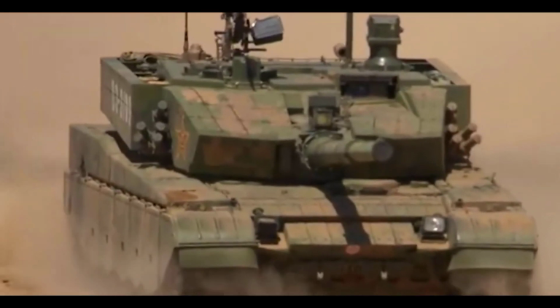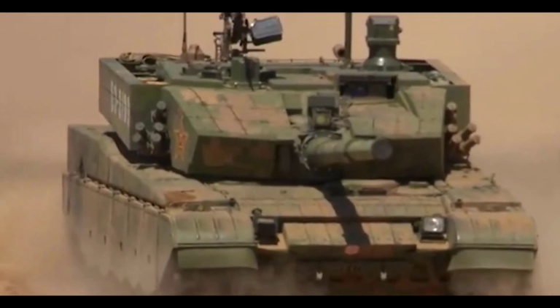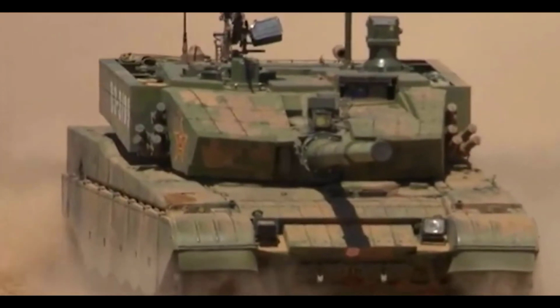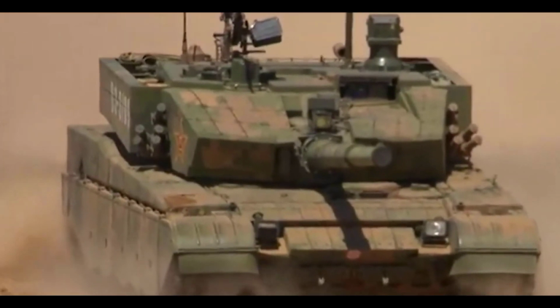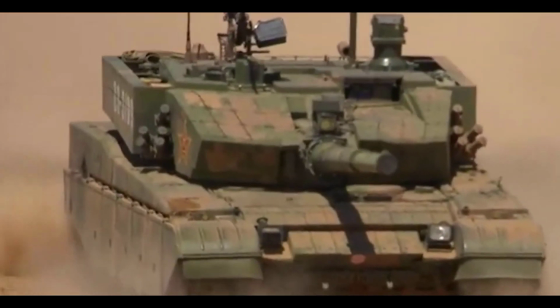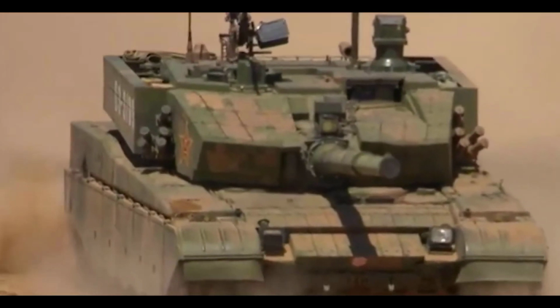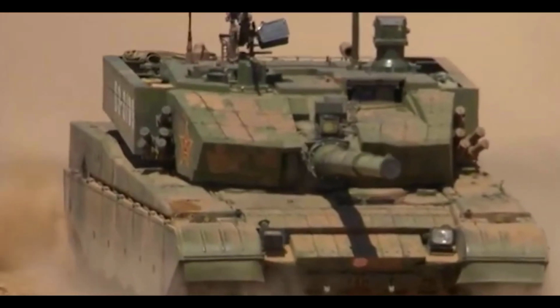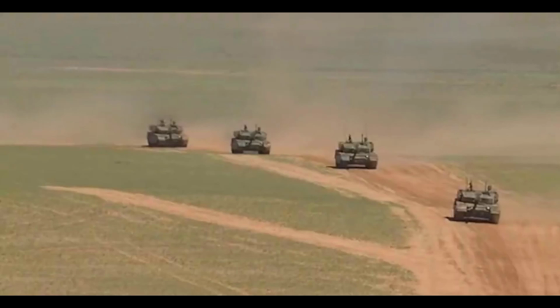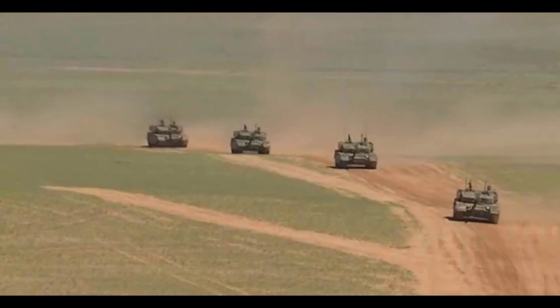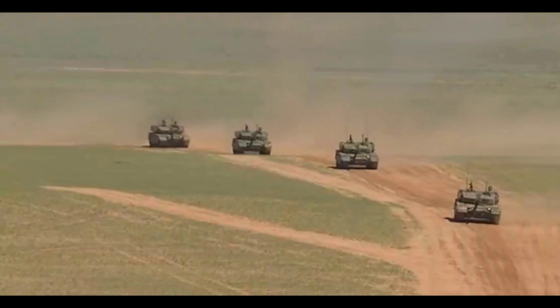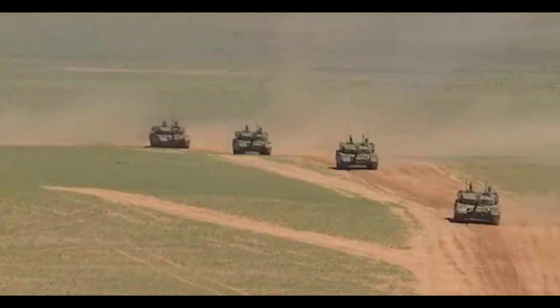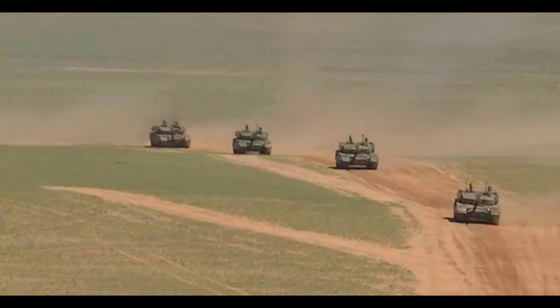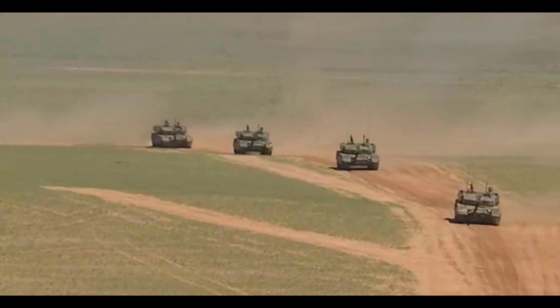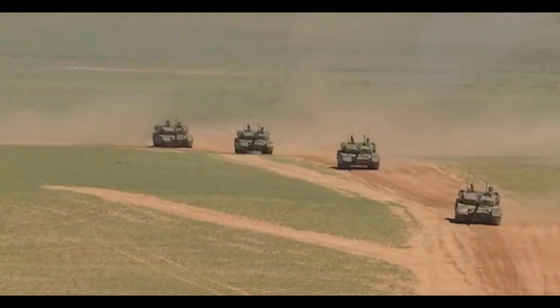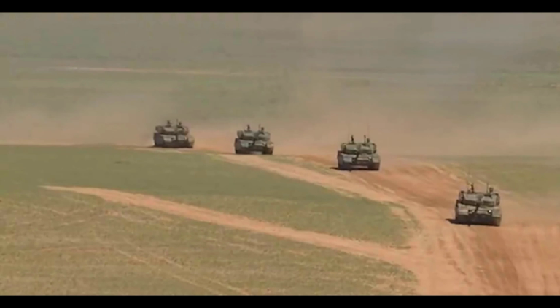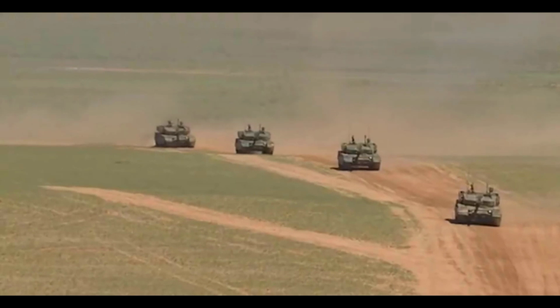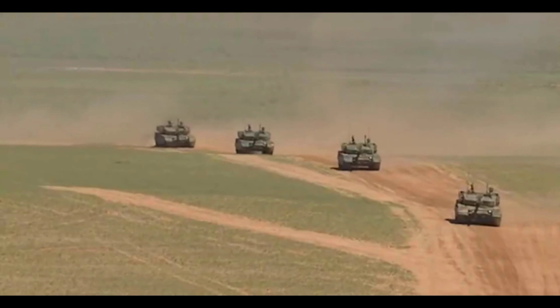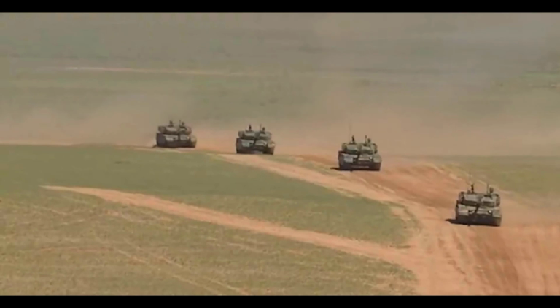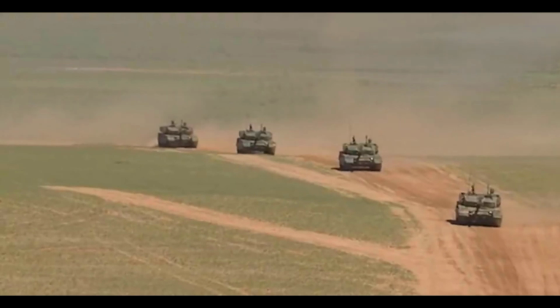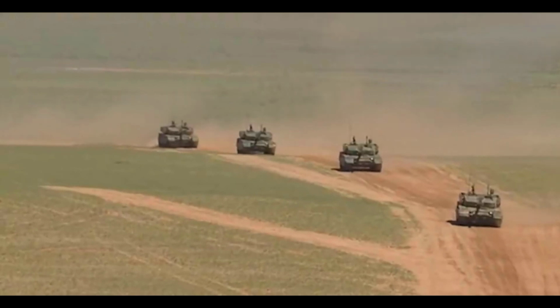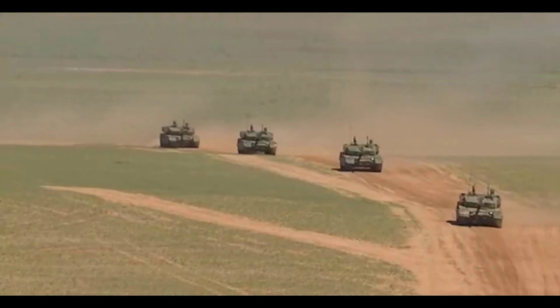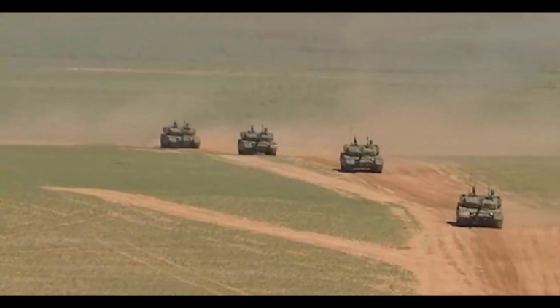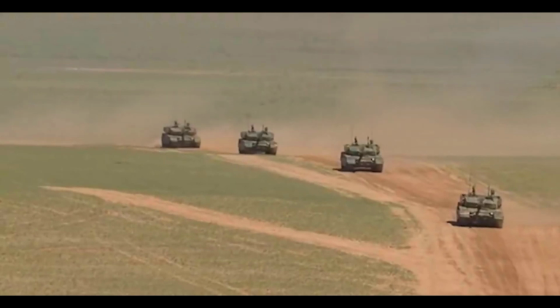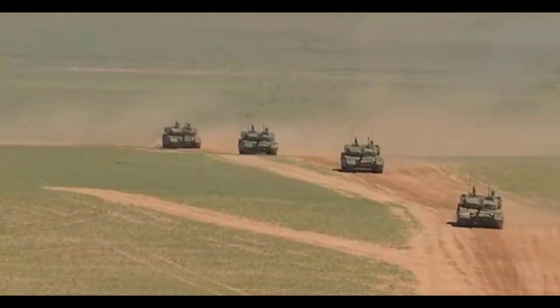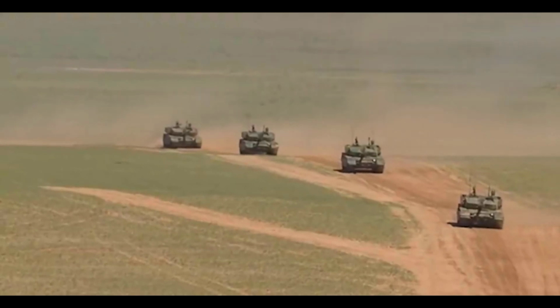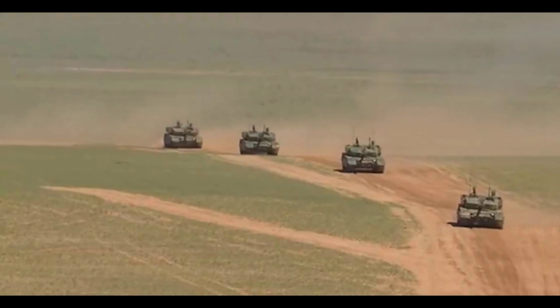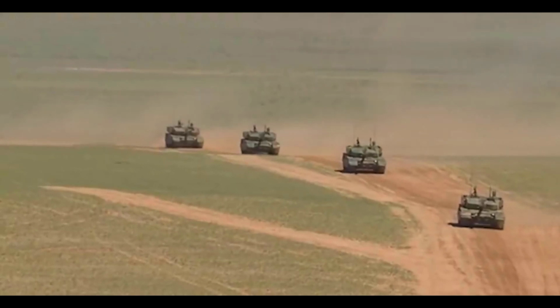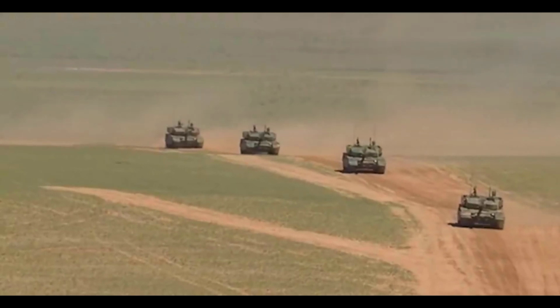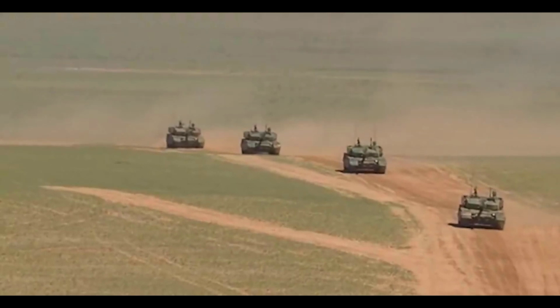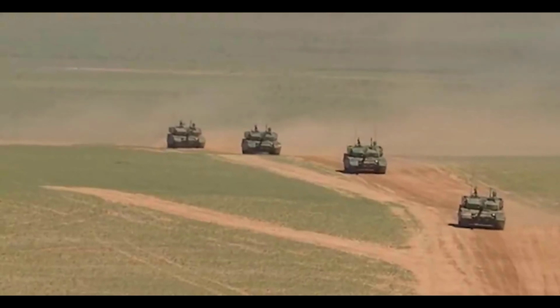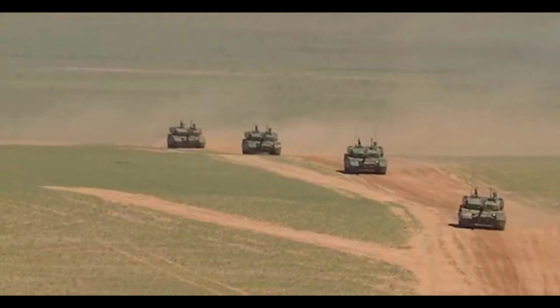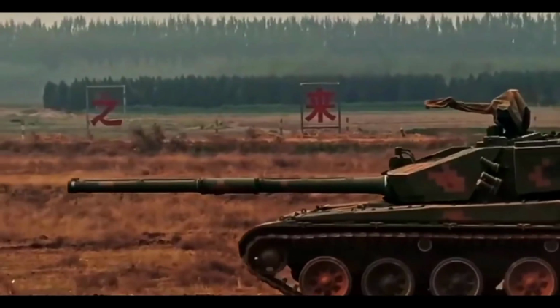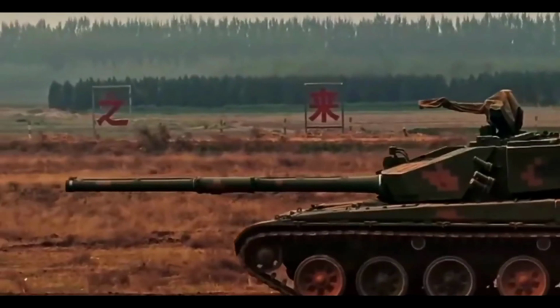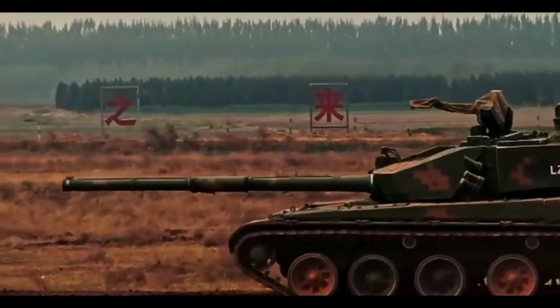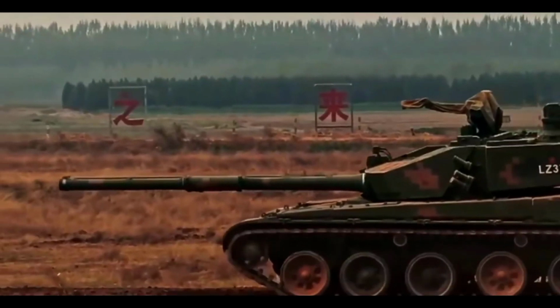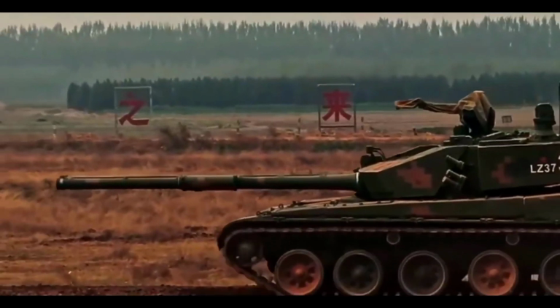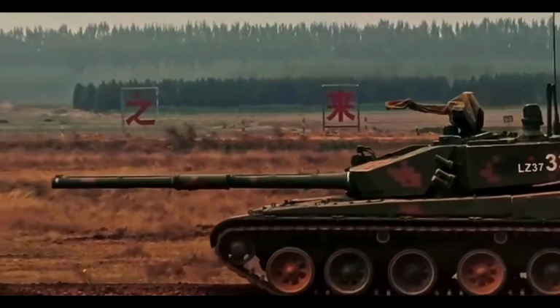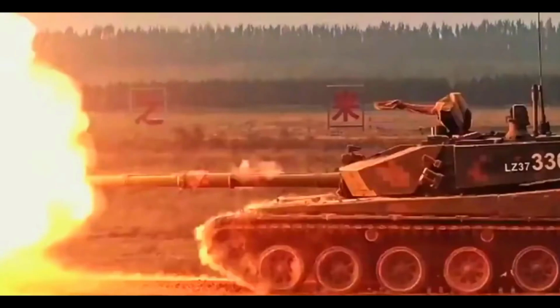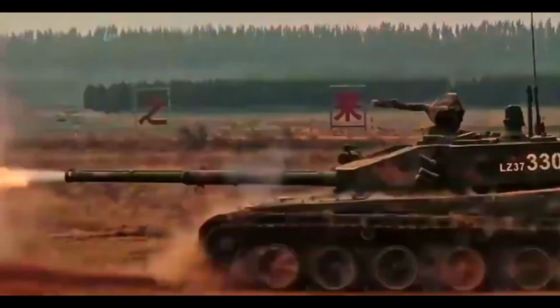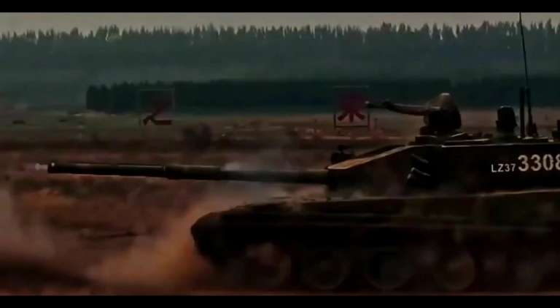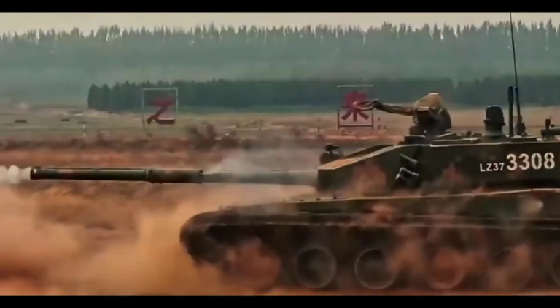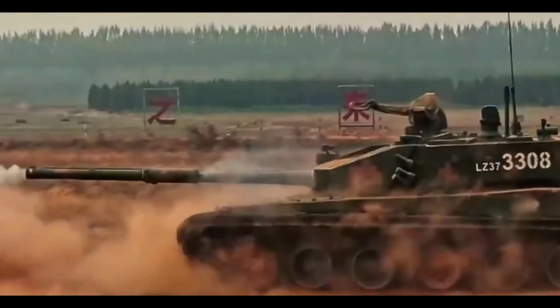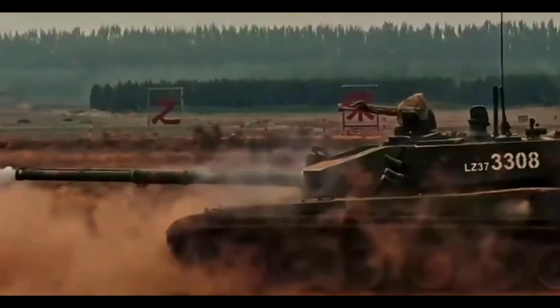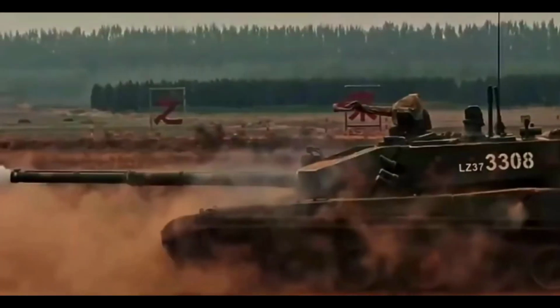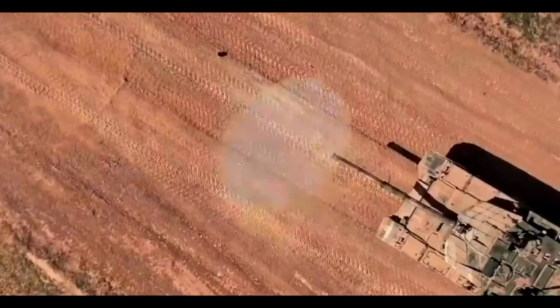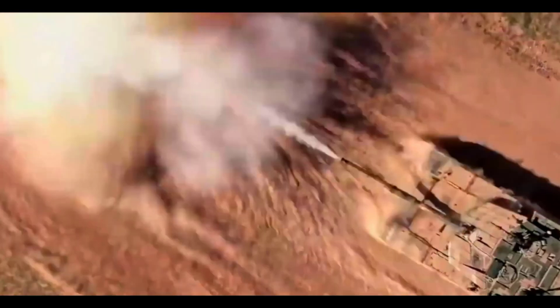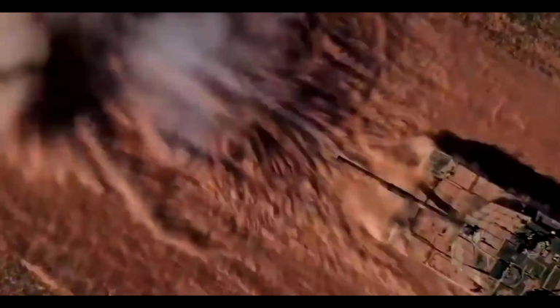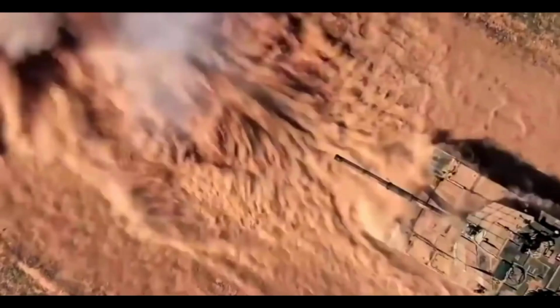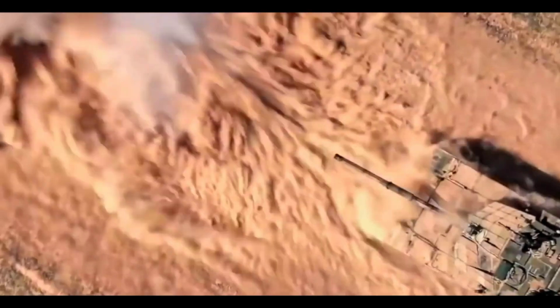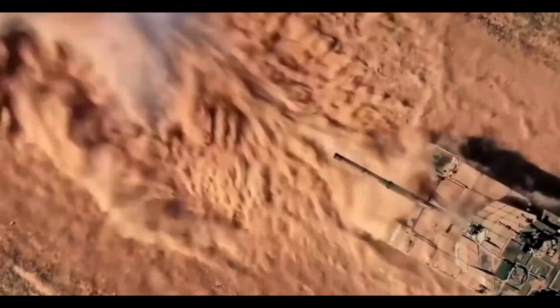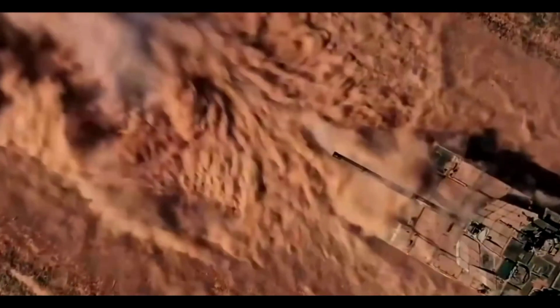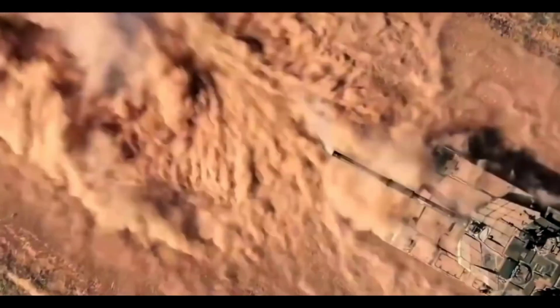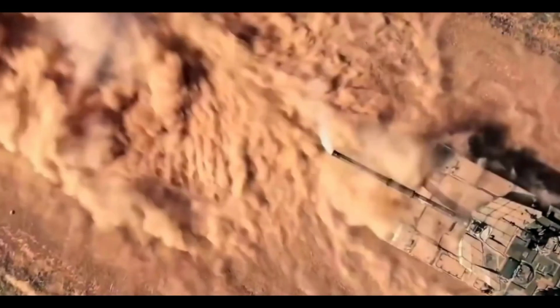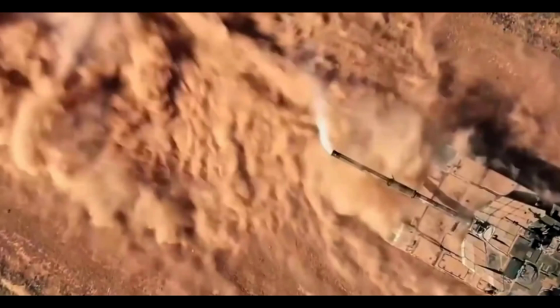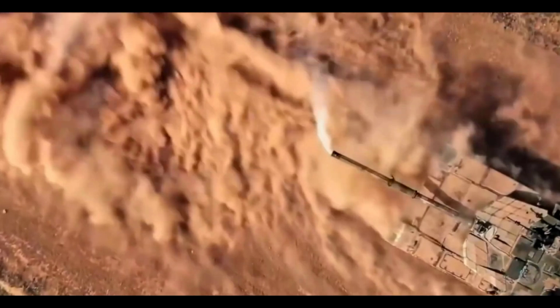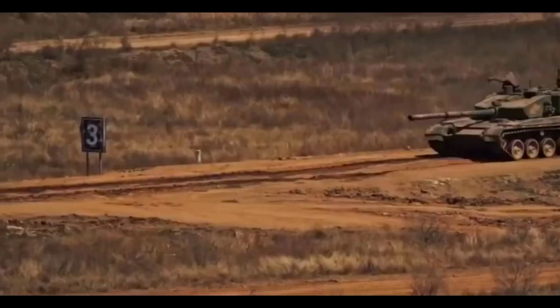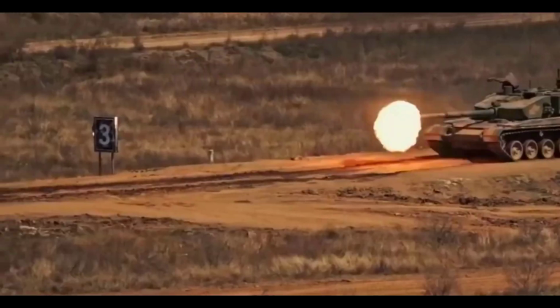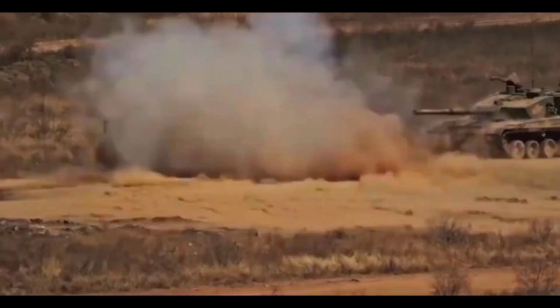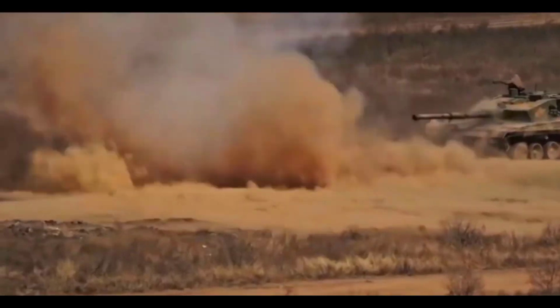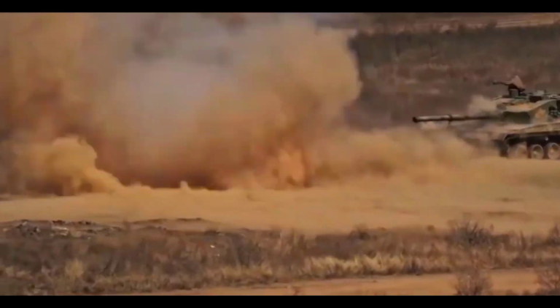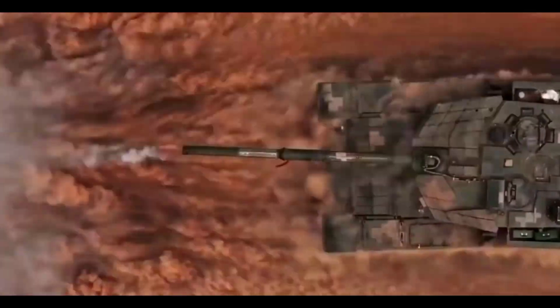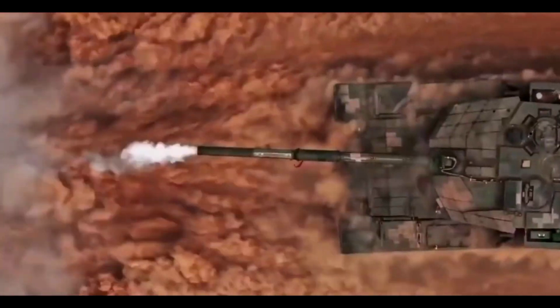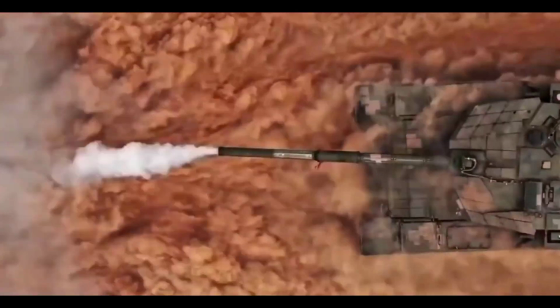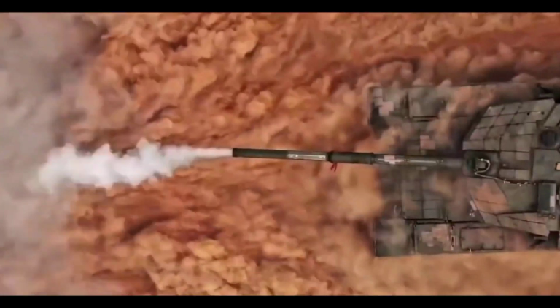What is your opinion on China's ability to develop this advanced combat tank technology? Share your thoughts in the comment section below.